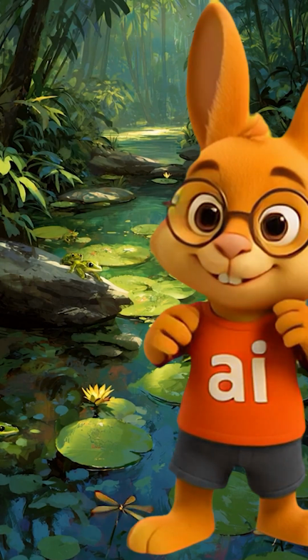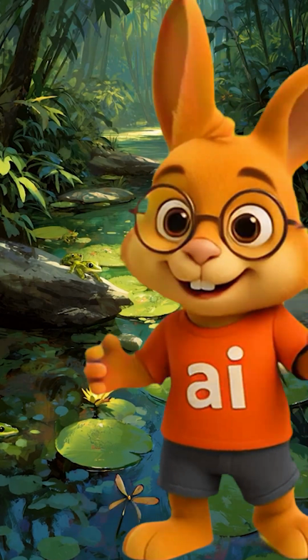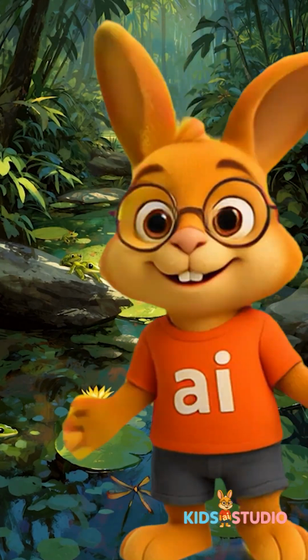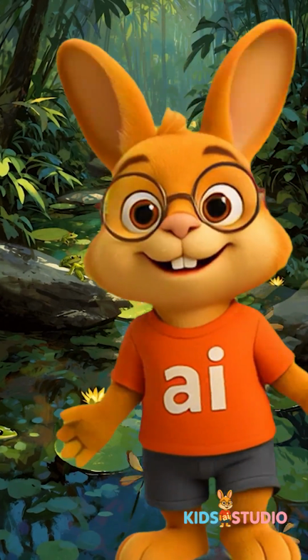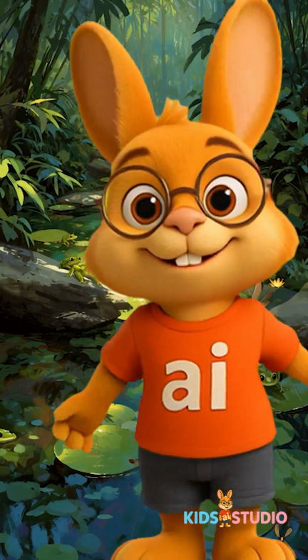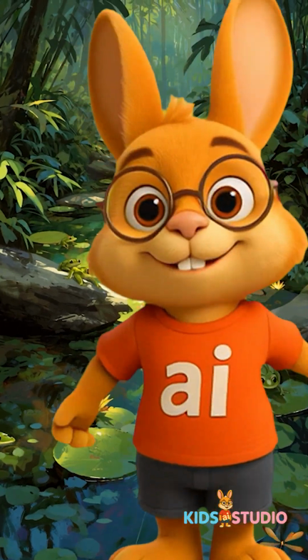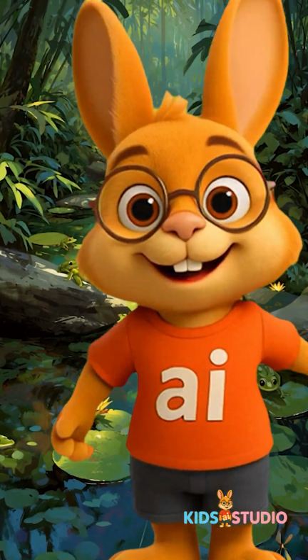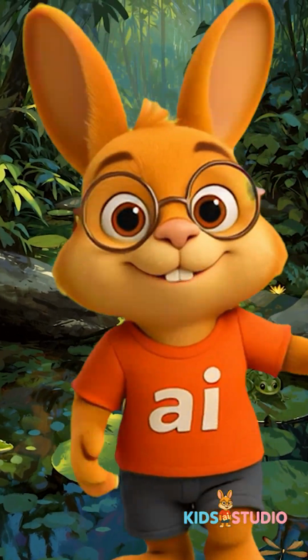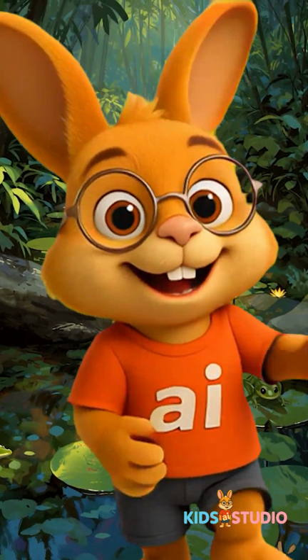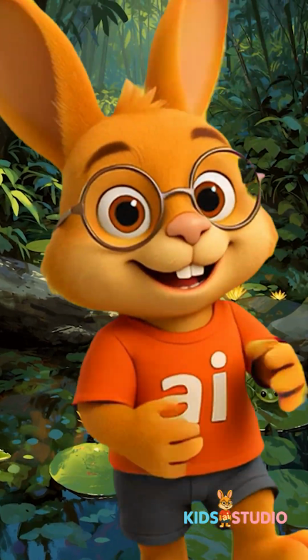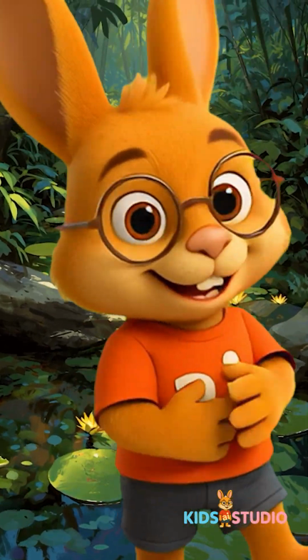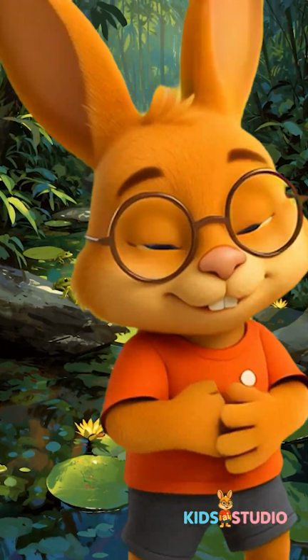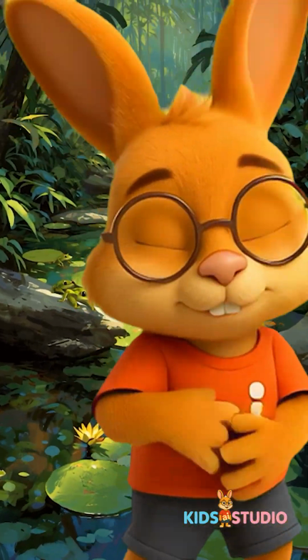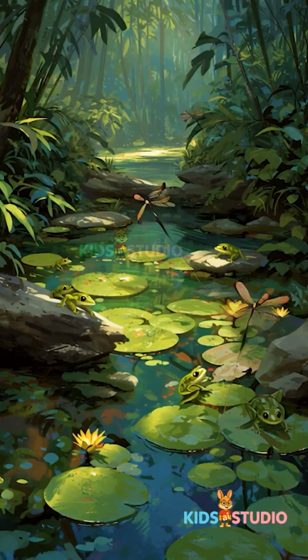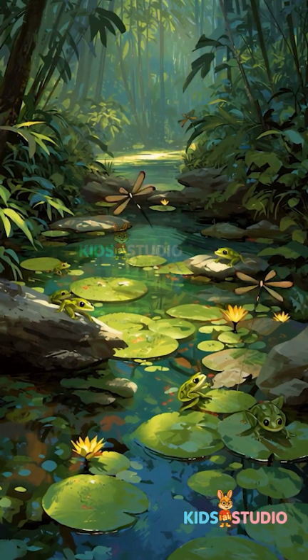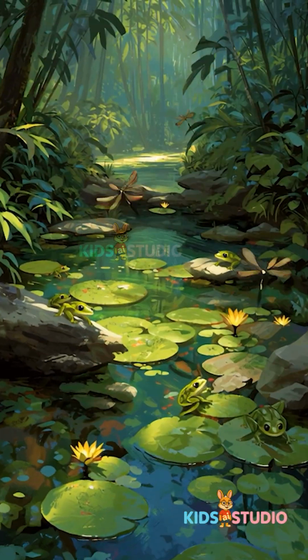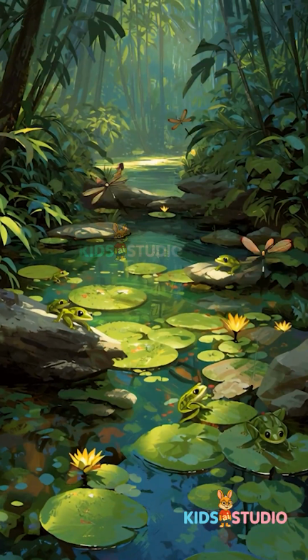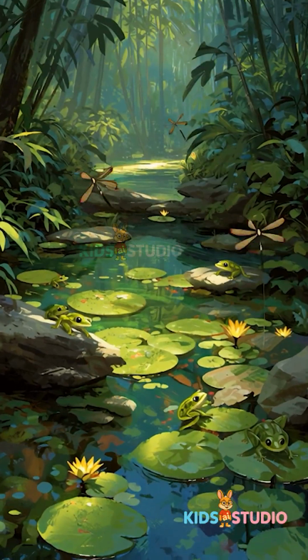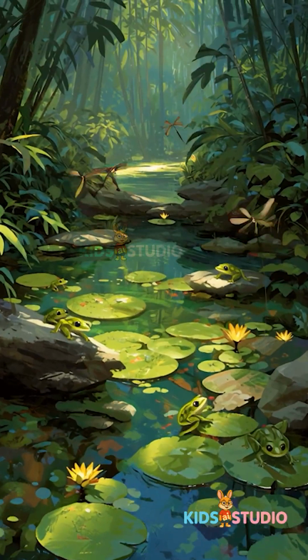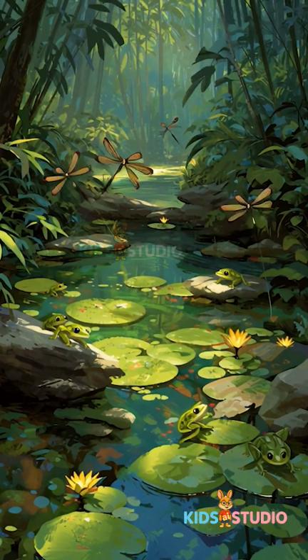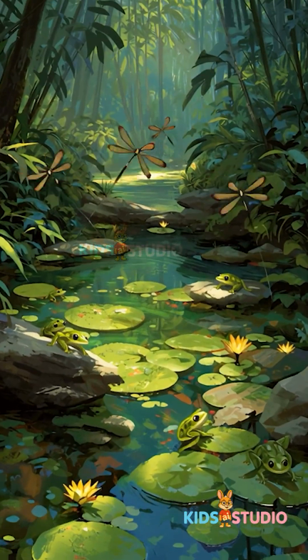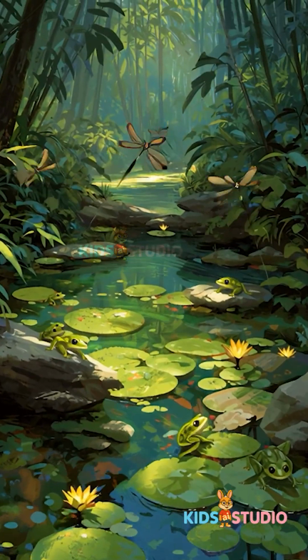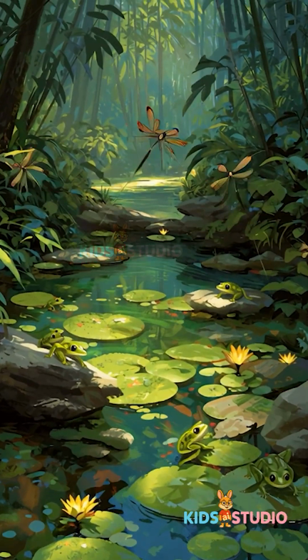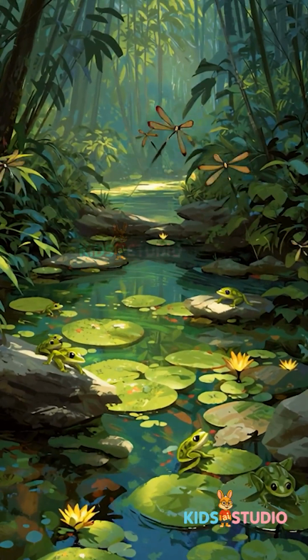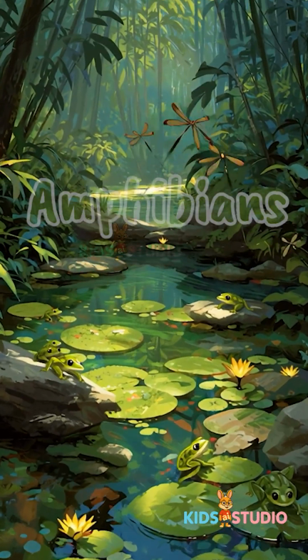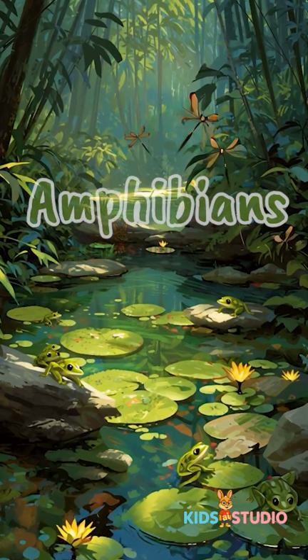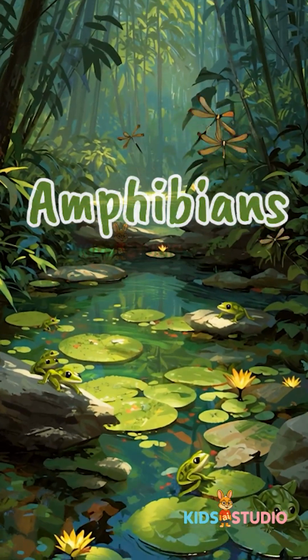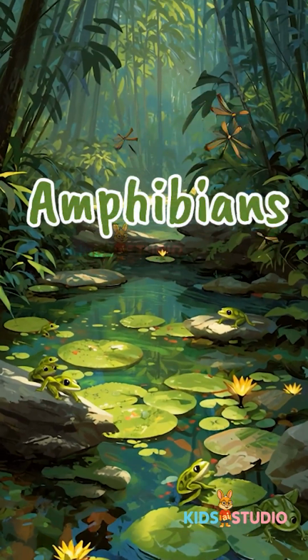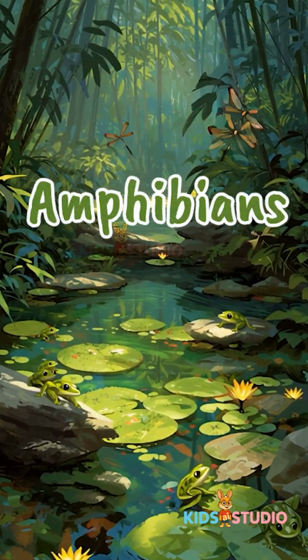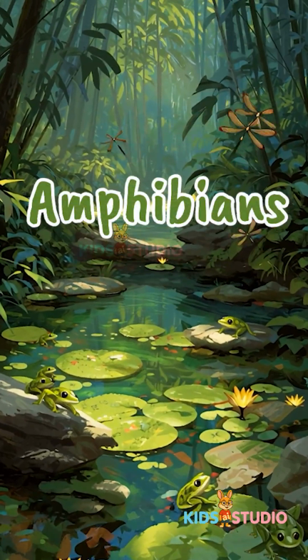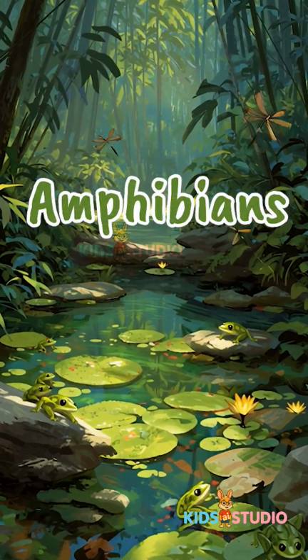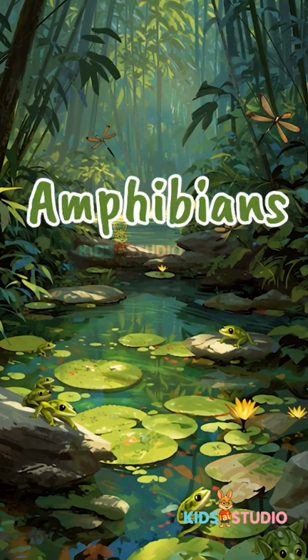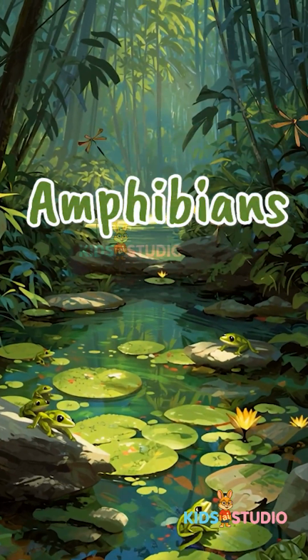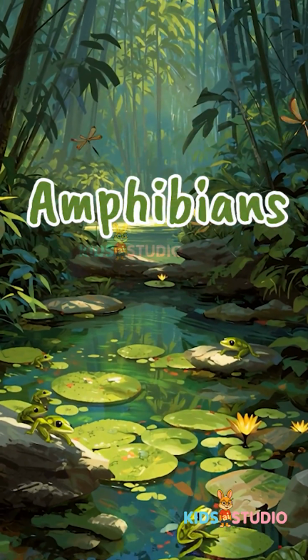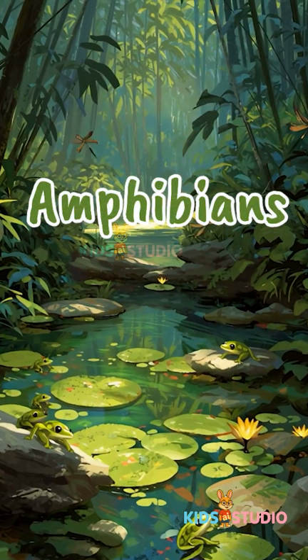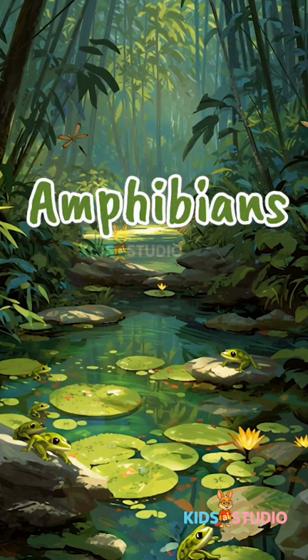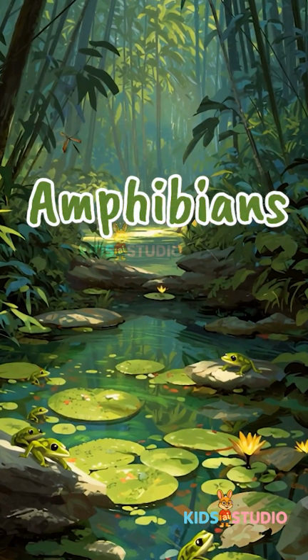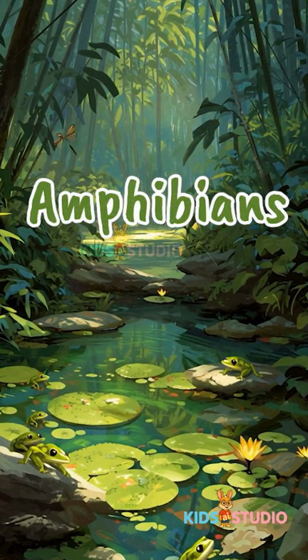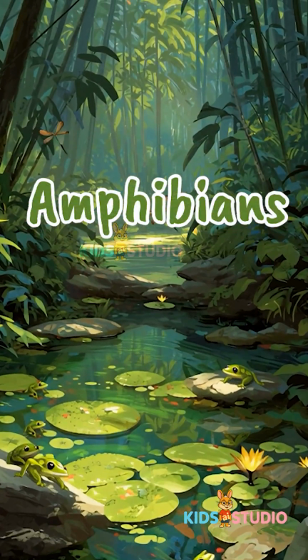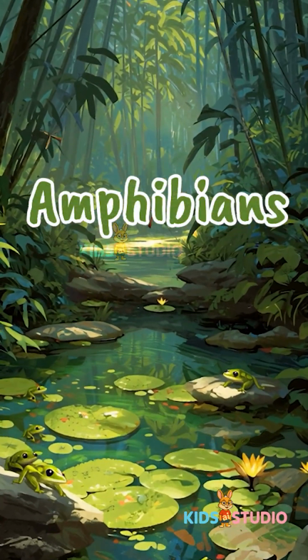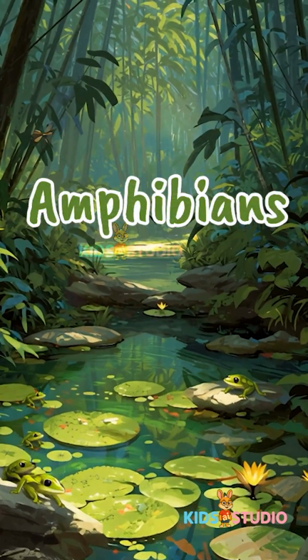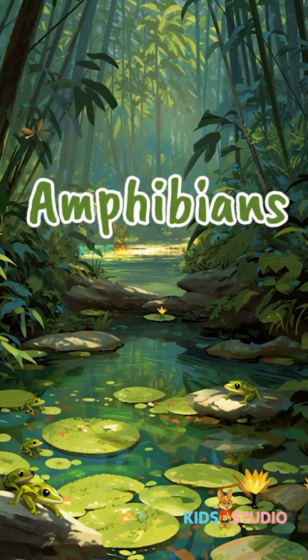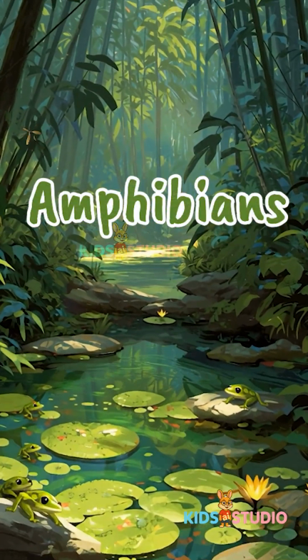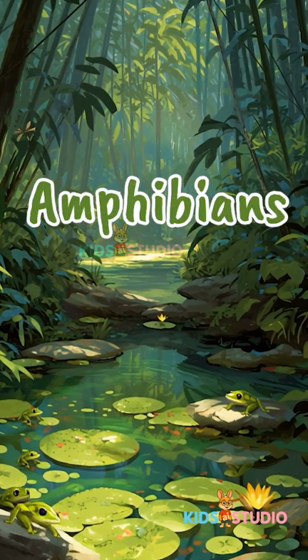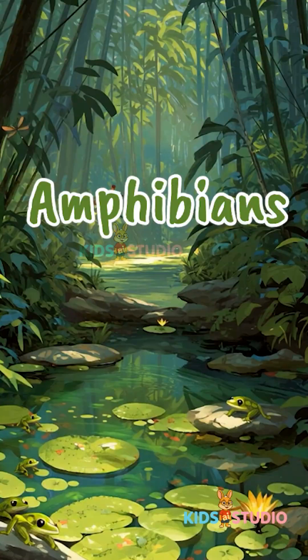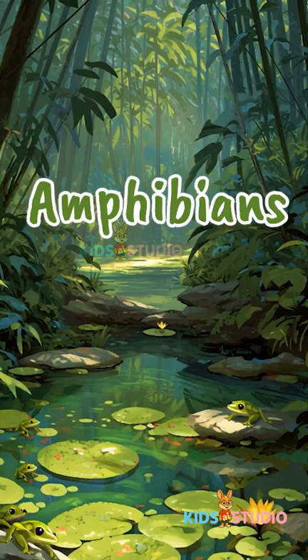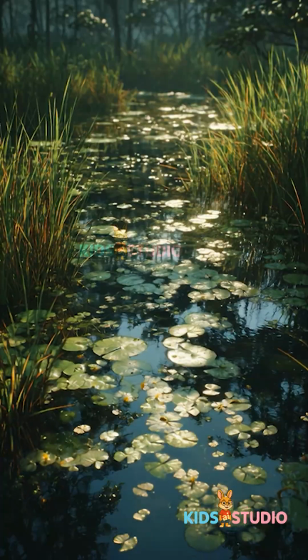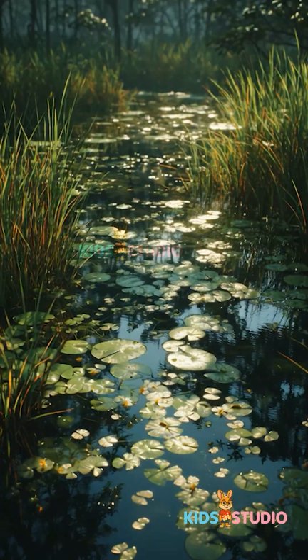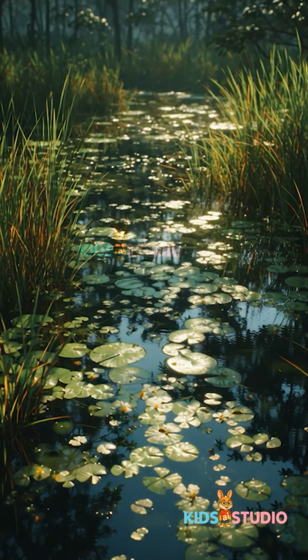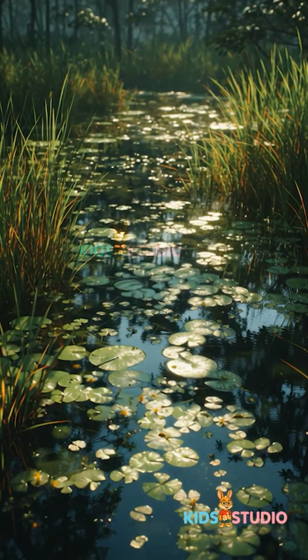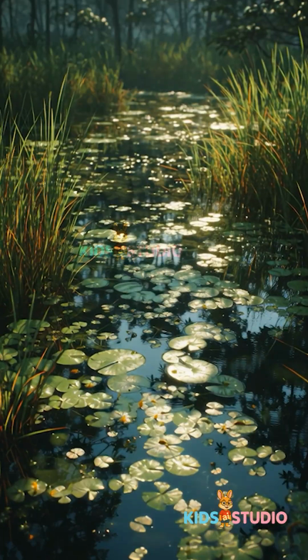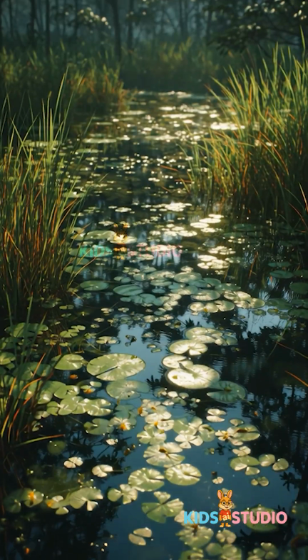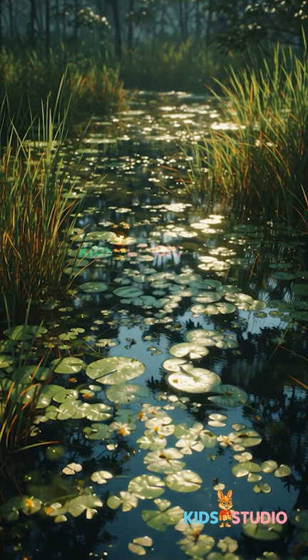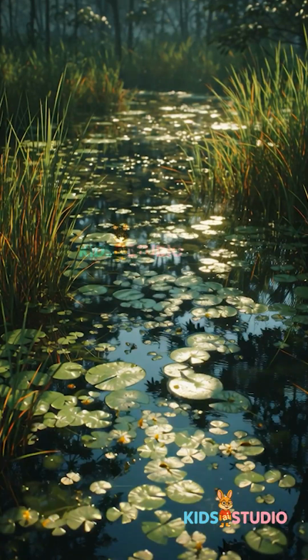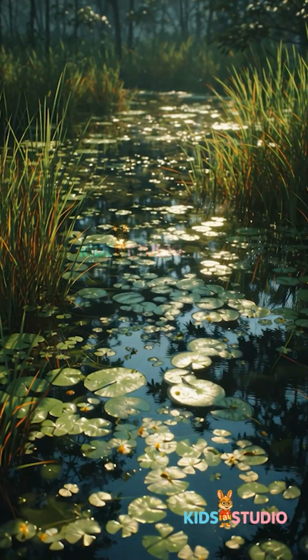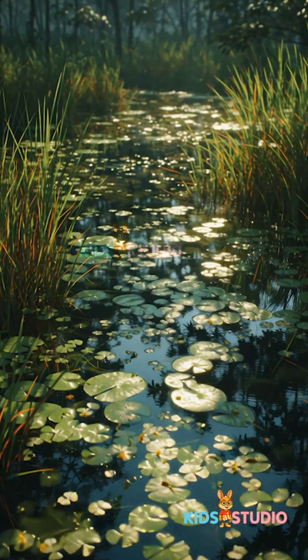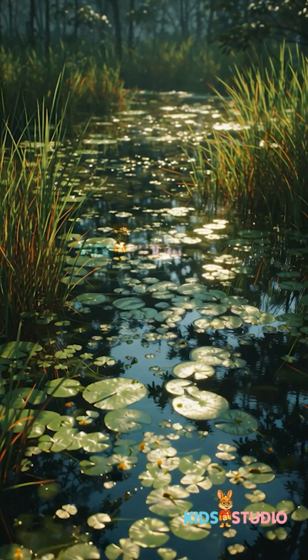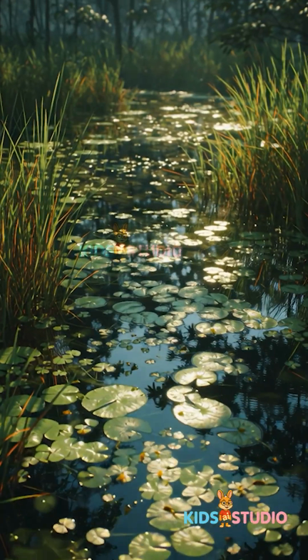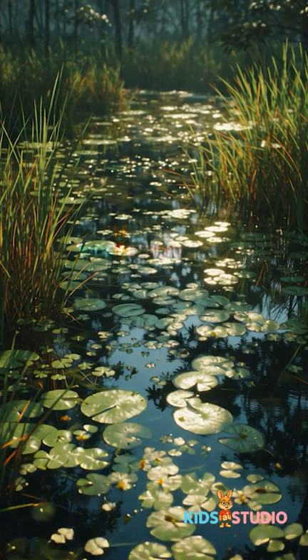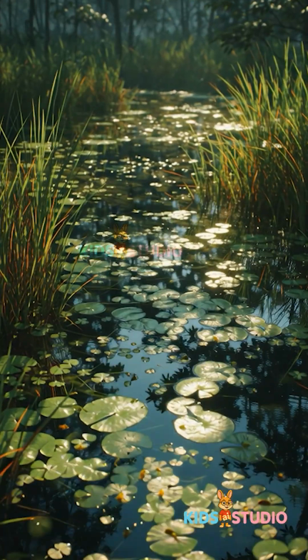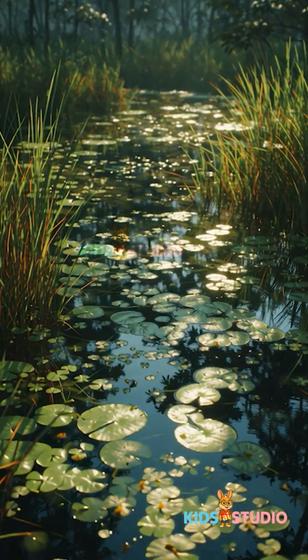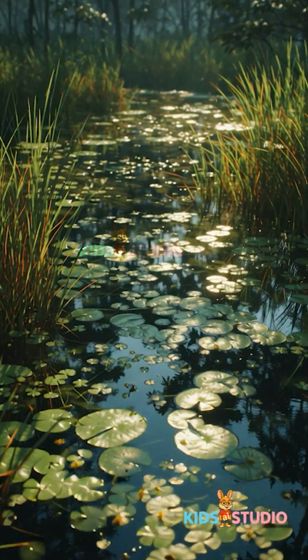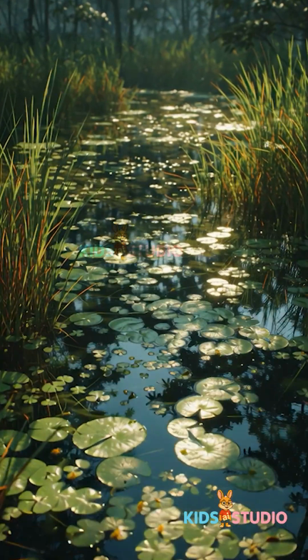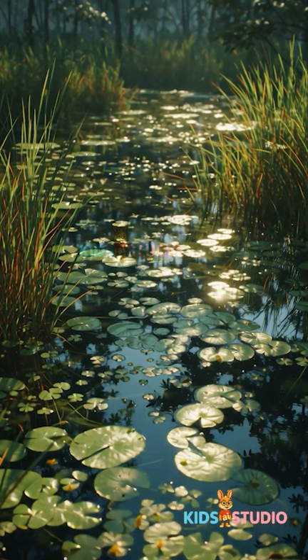Hey kids! Let's learn about amphibians, animals that live in water and on land.